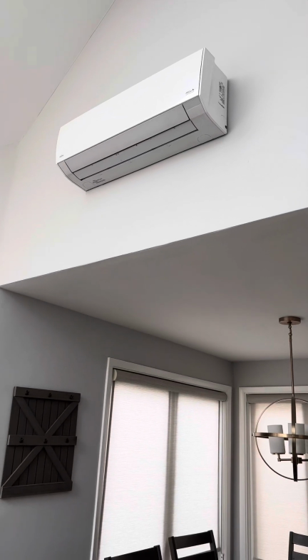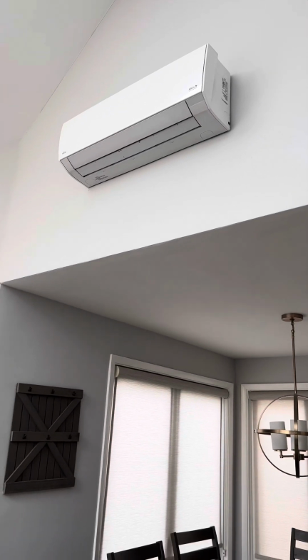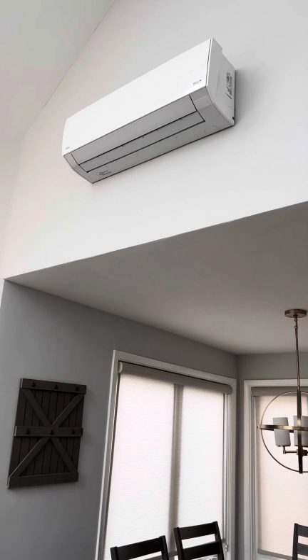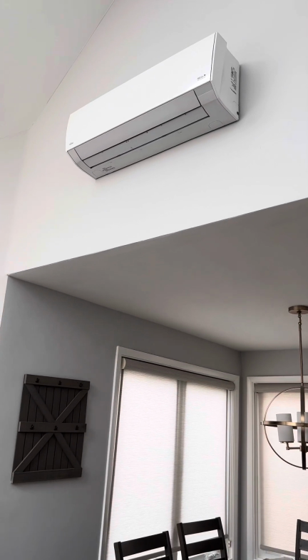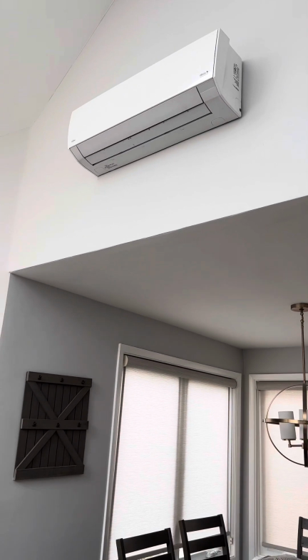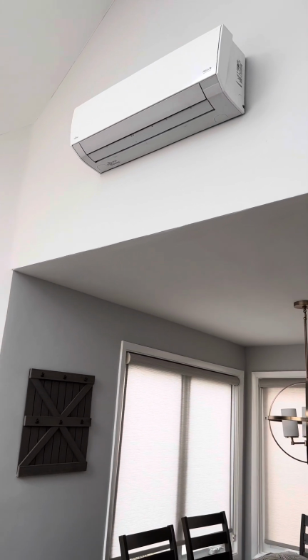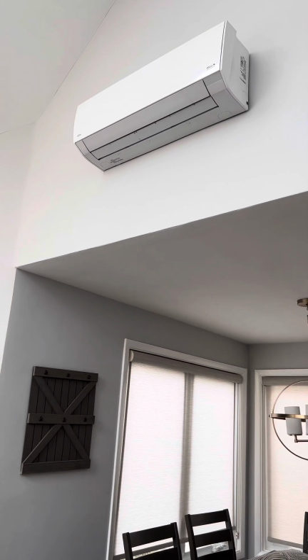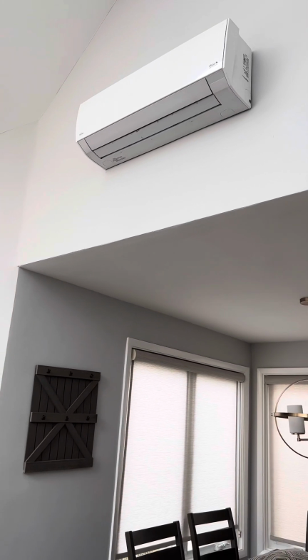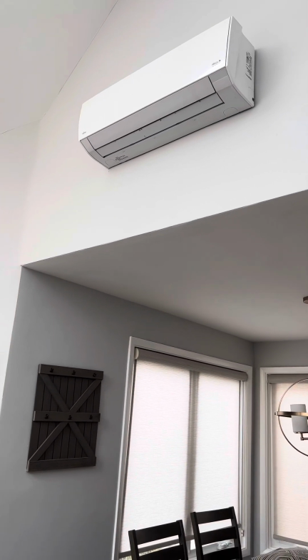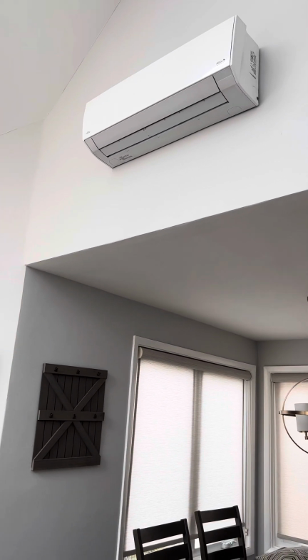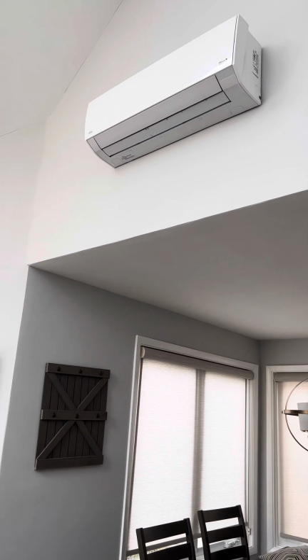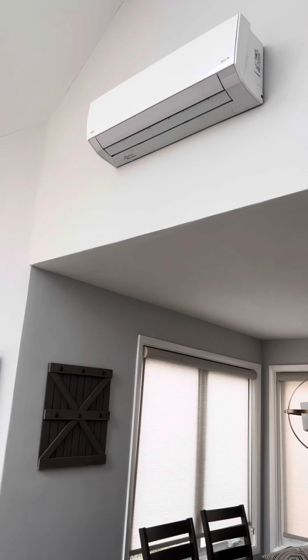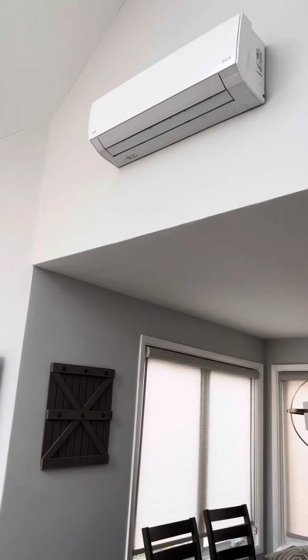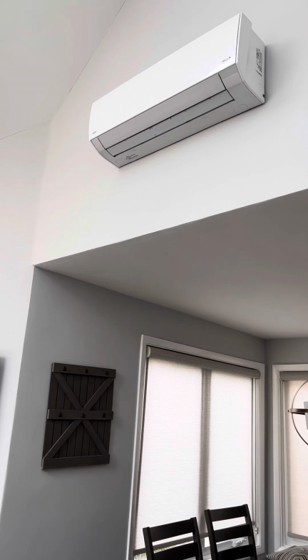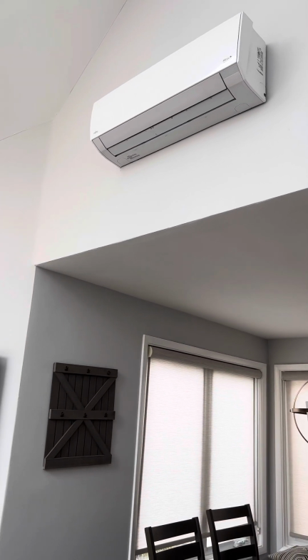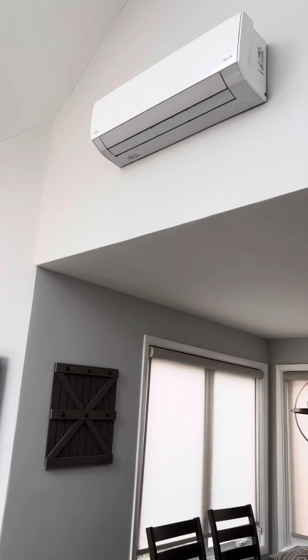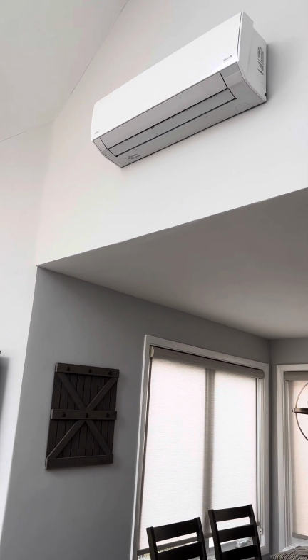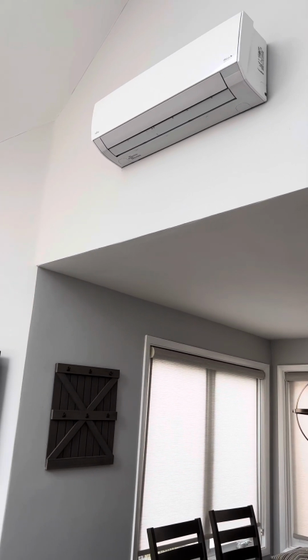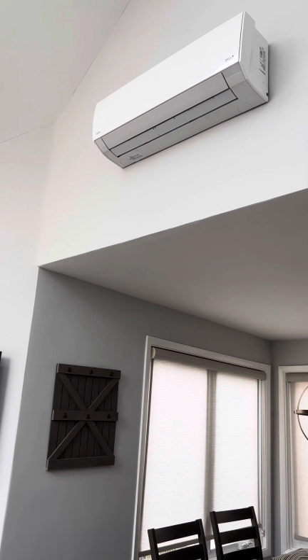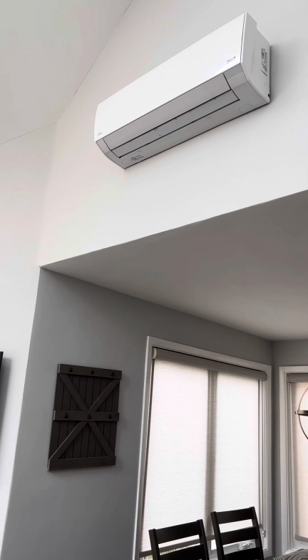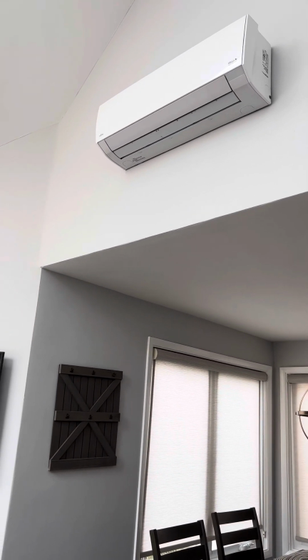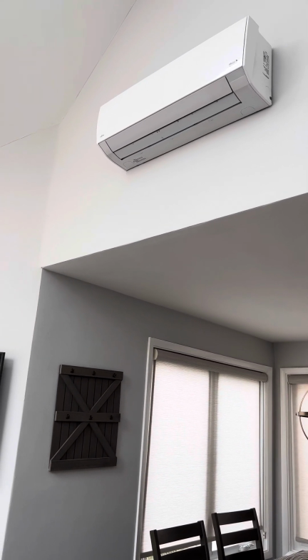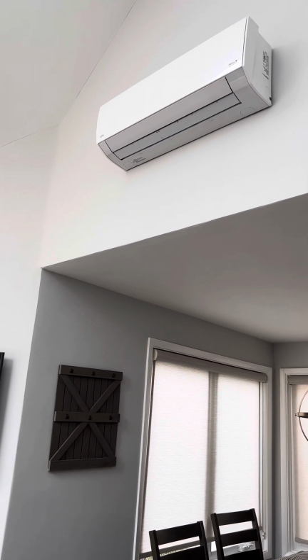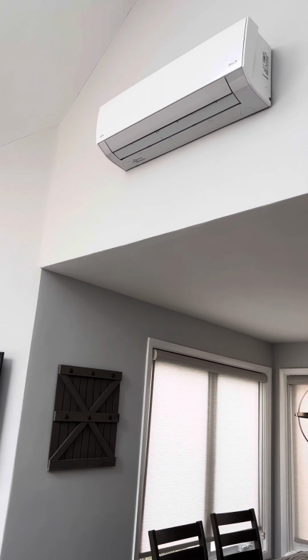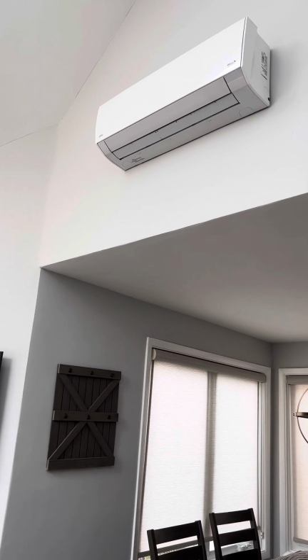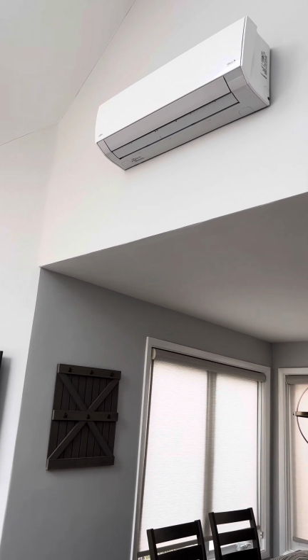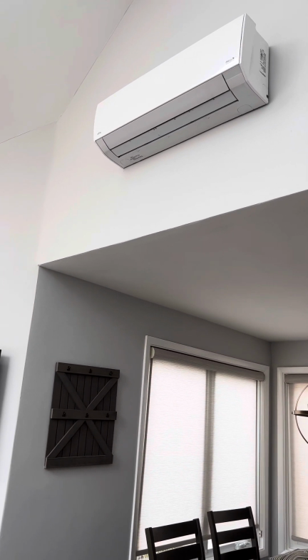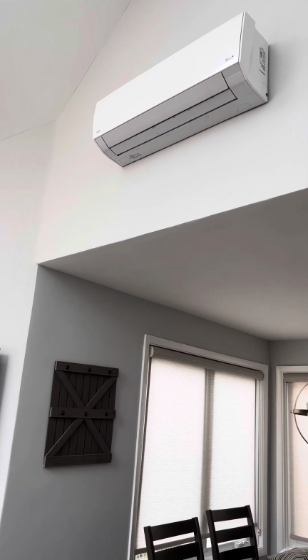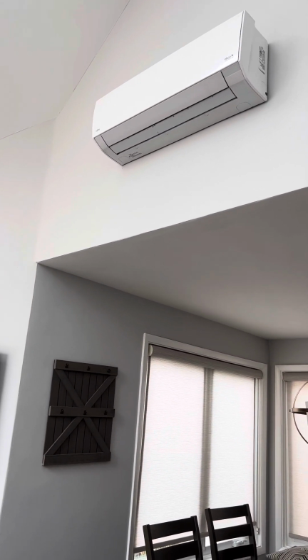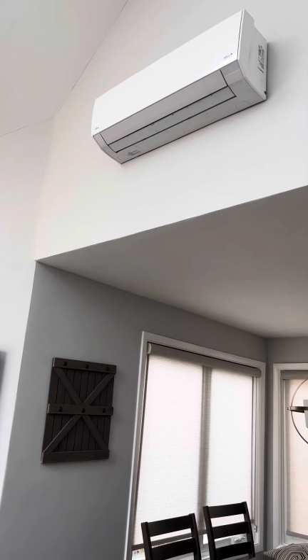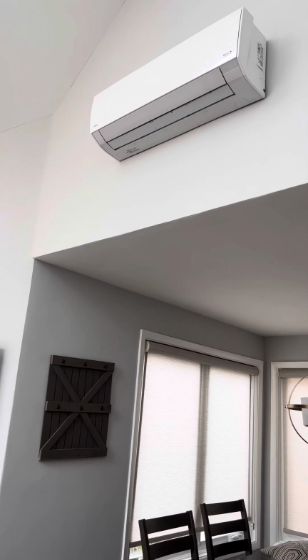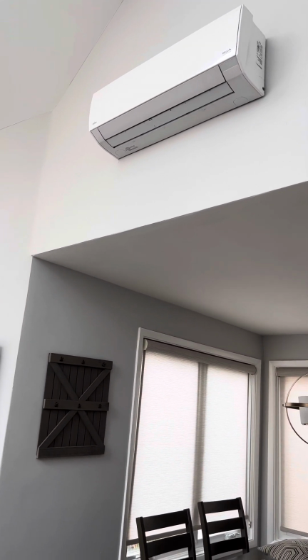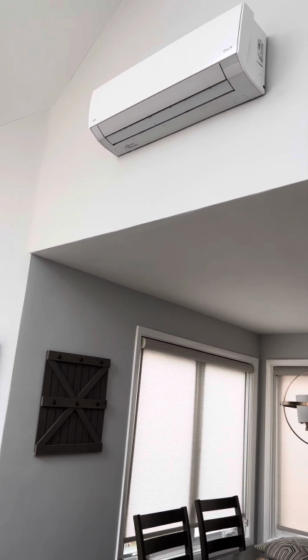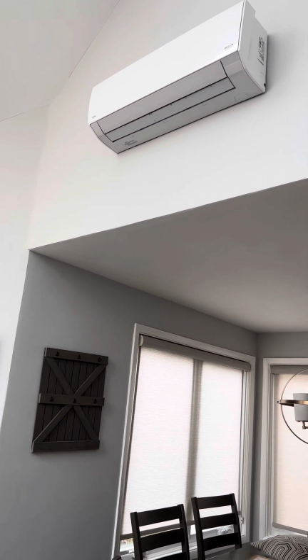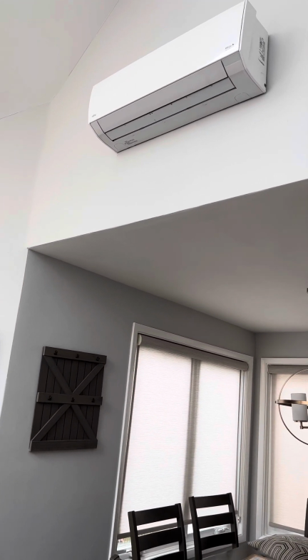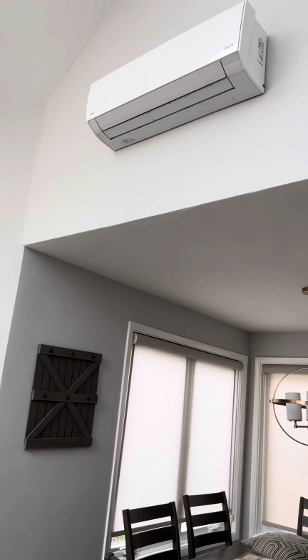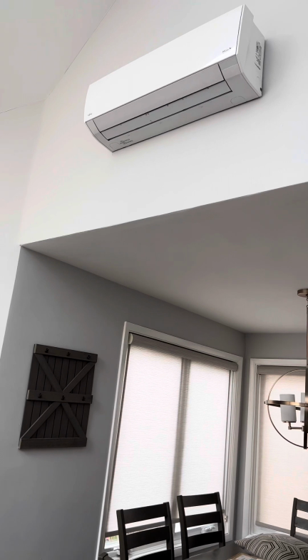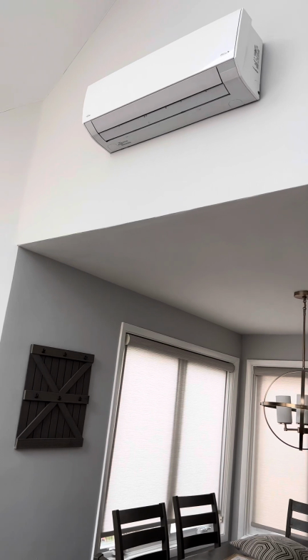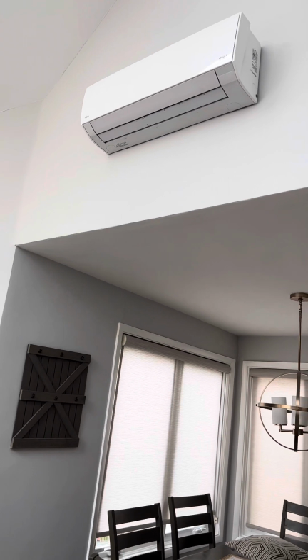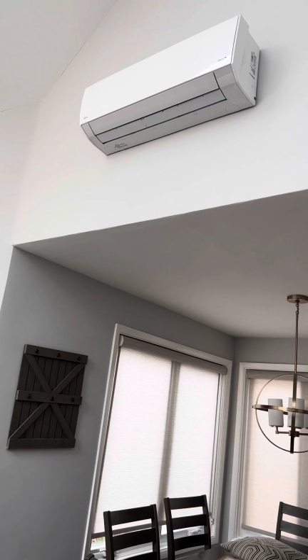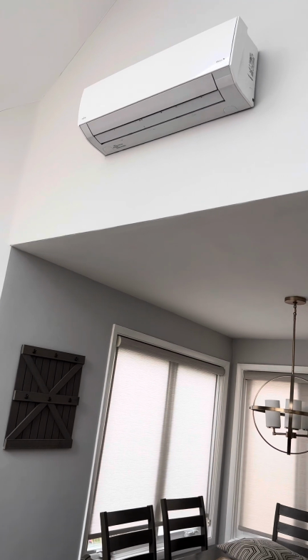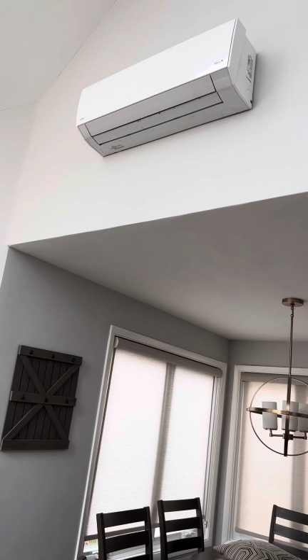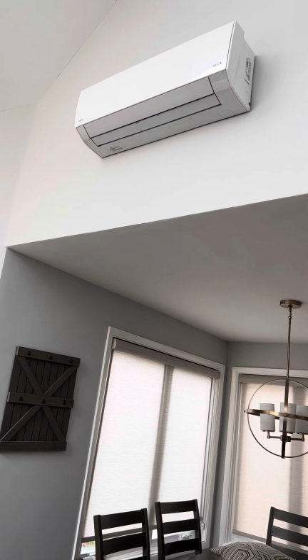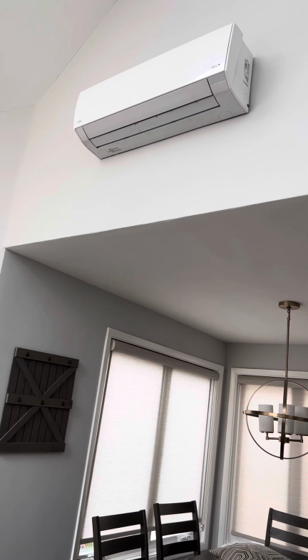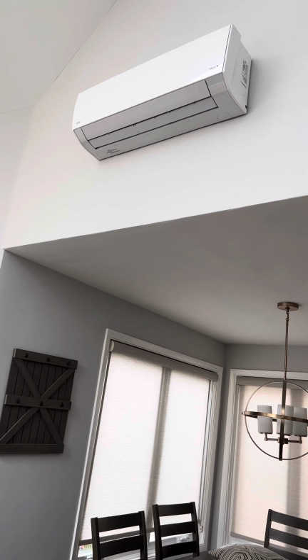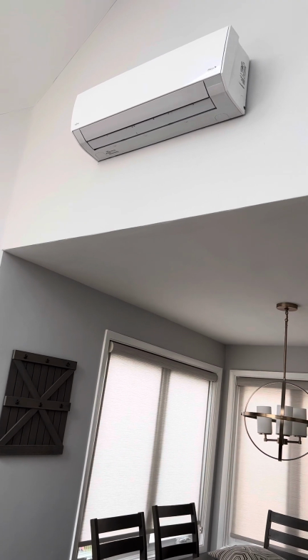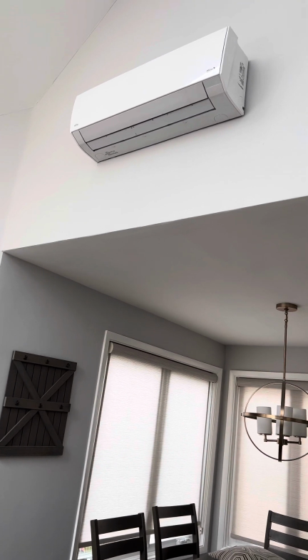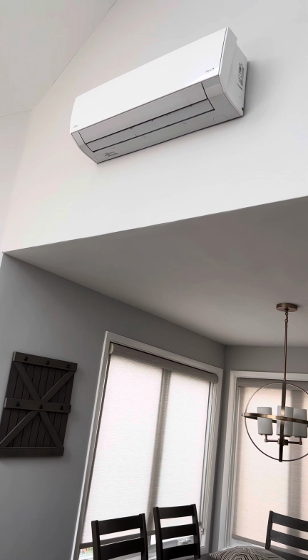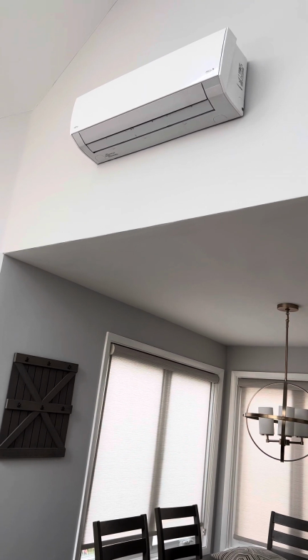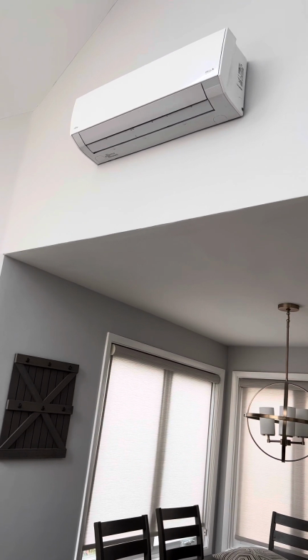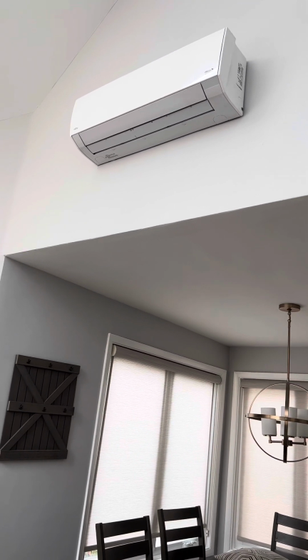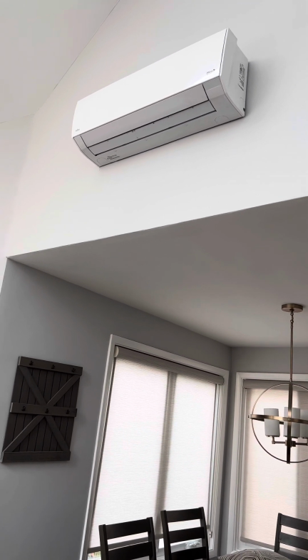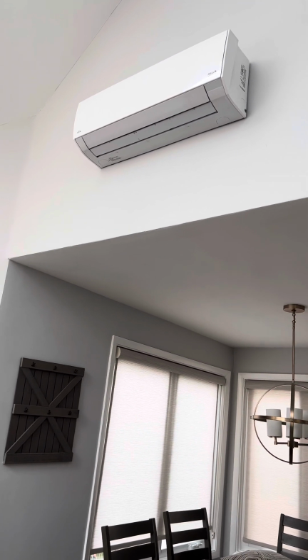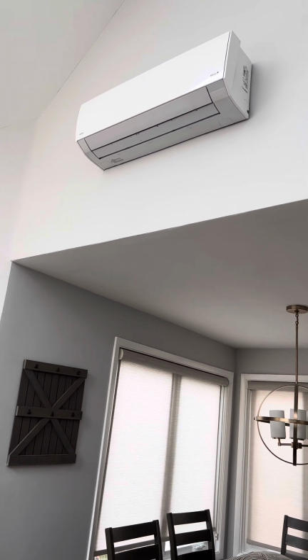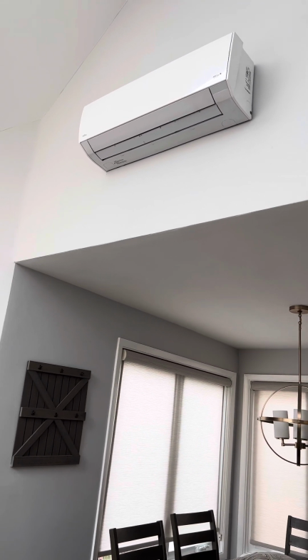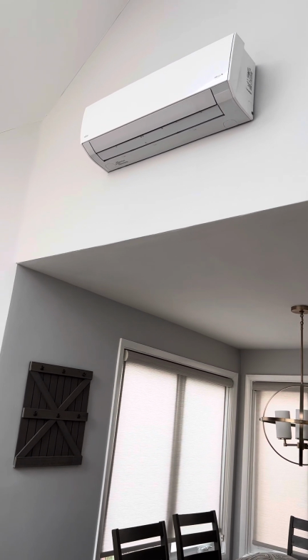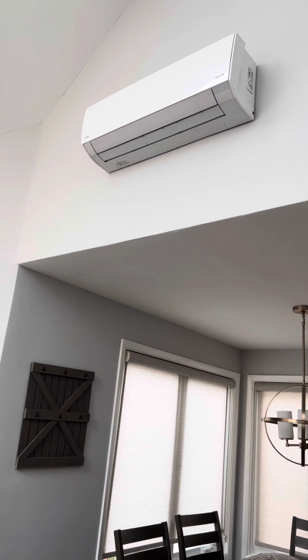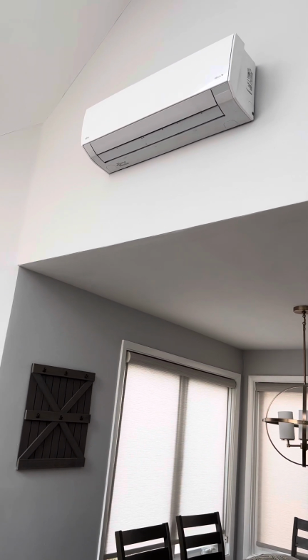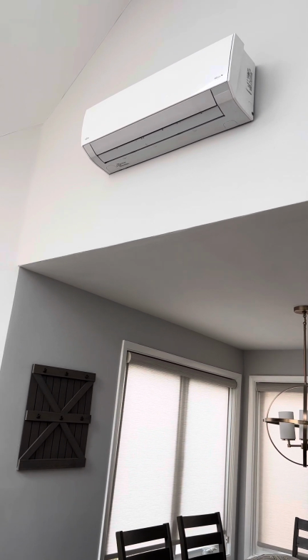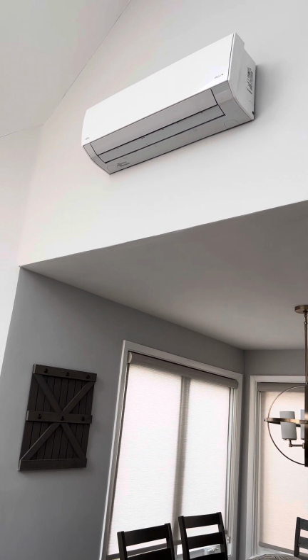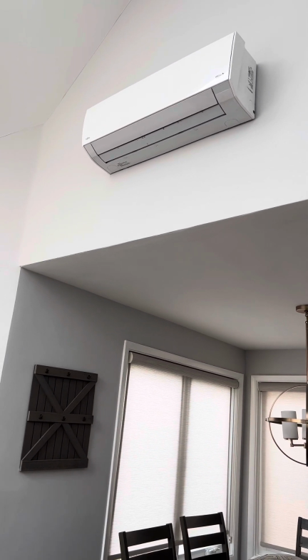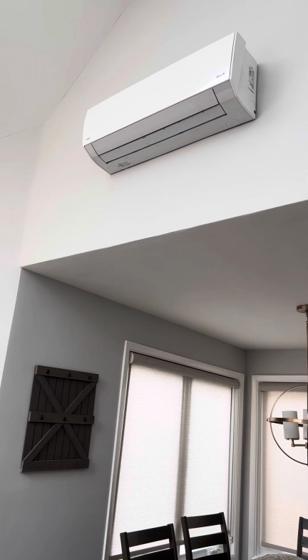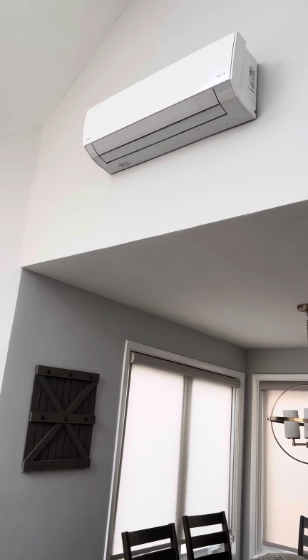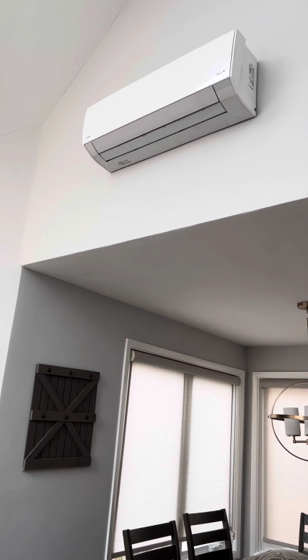We're at Blue Water 5398 over on the Bayside of Mission Beach, and we're just going to be taking a look at your mini split unit.